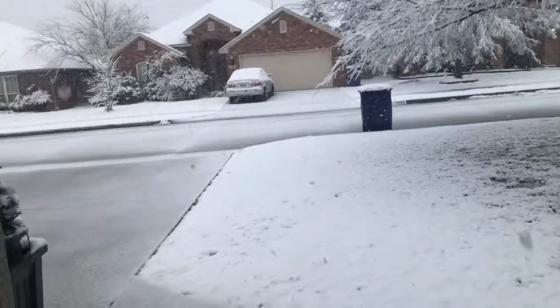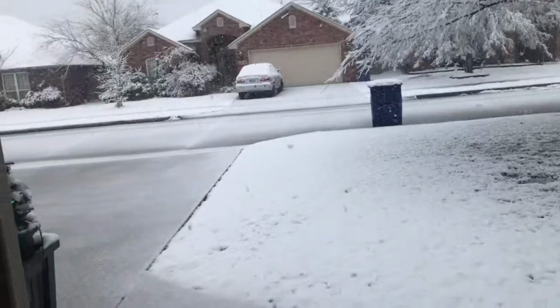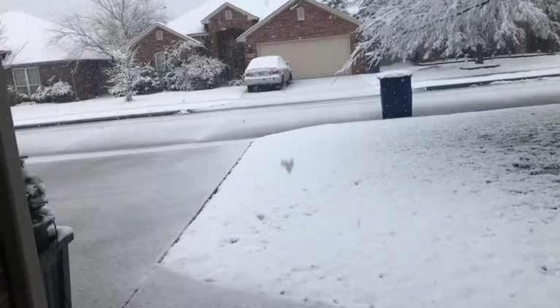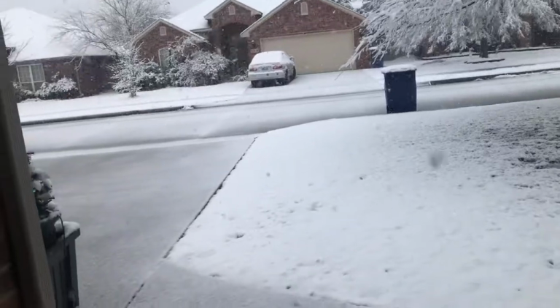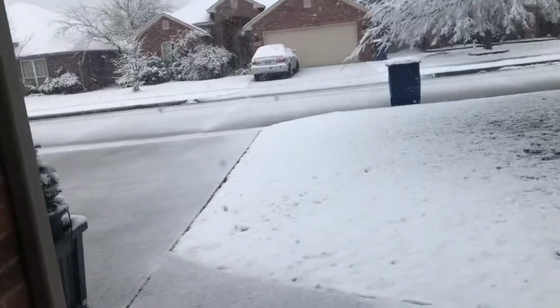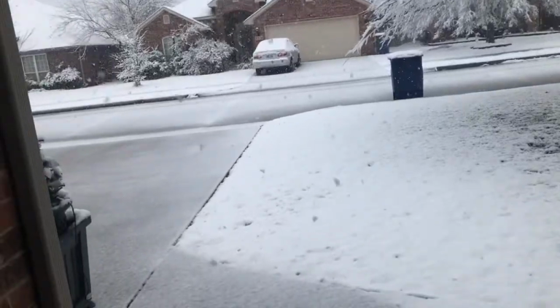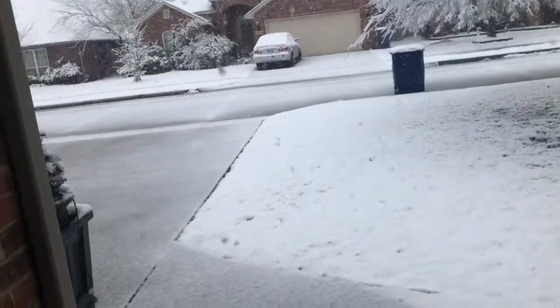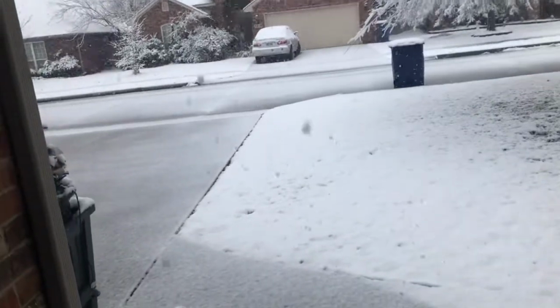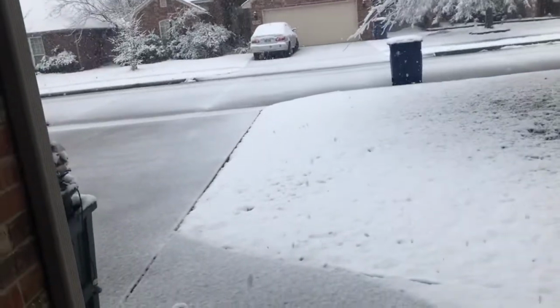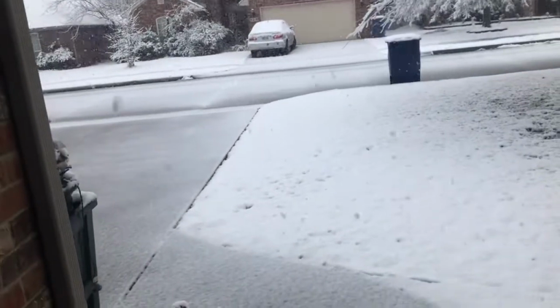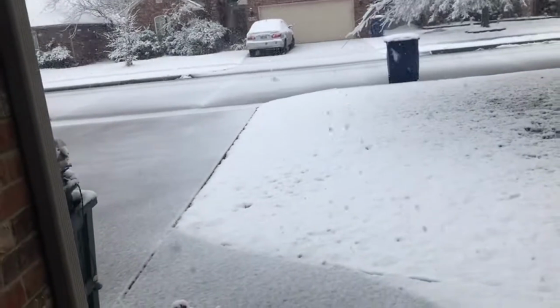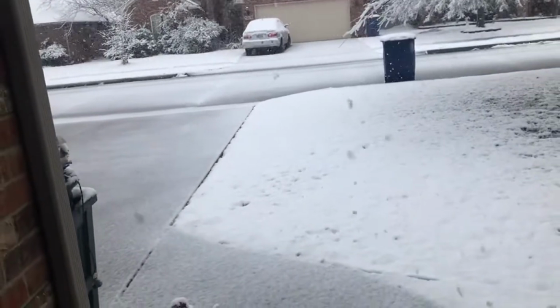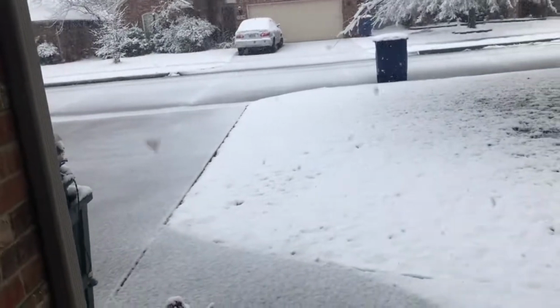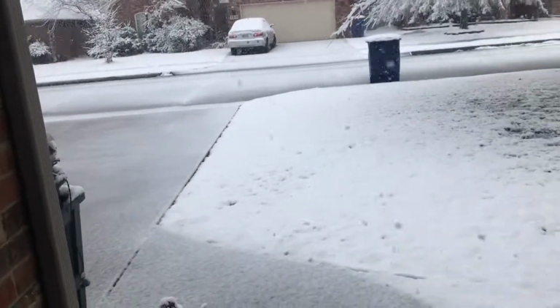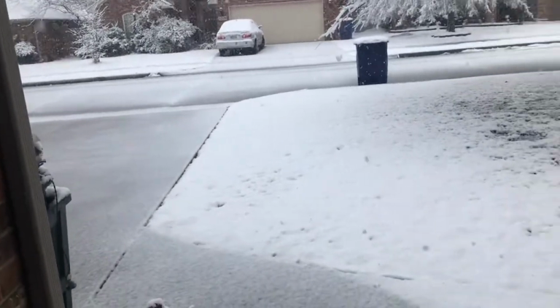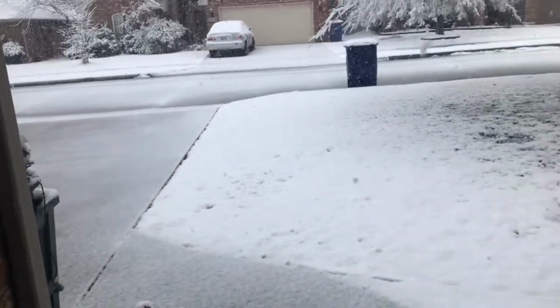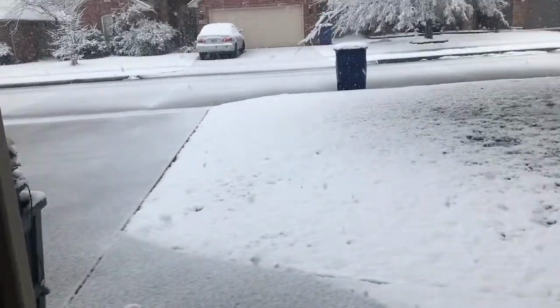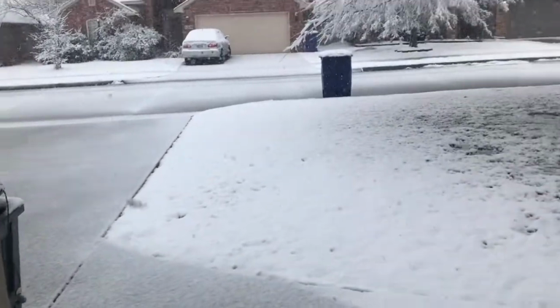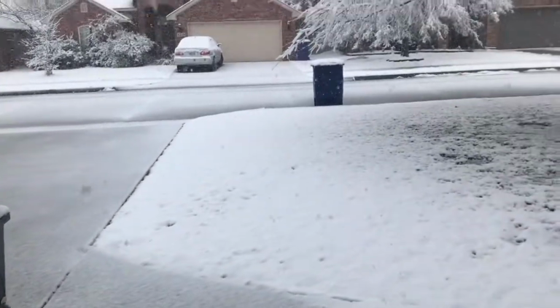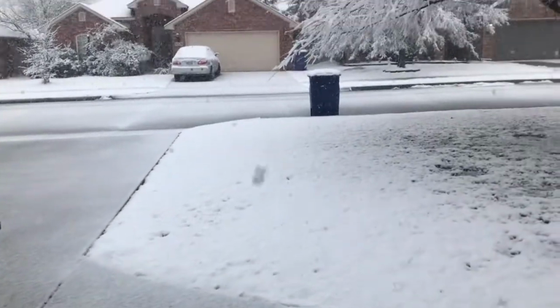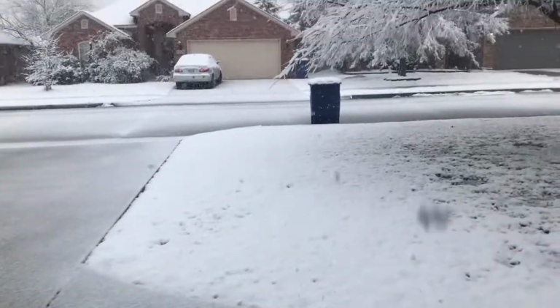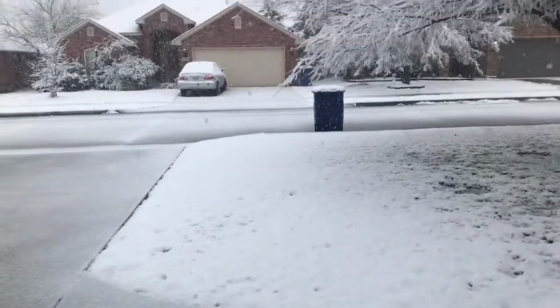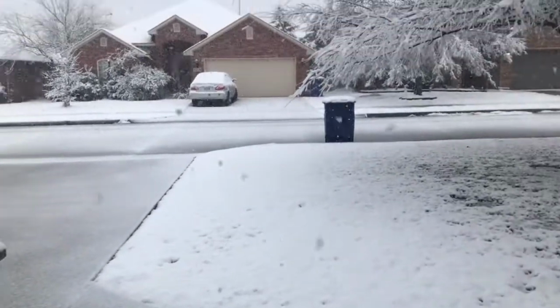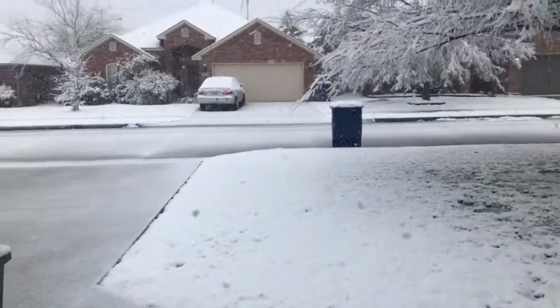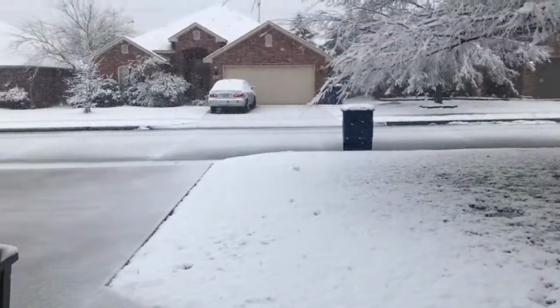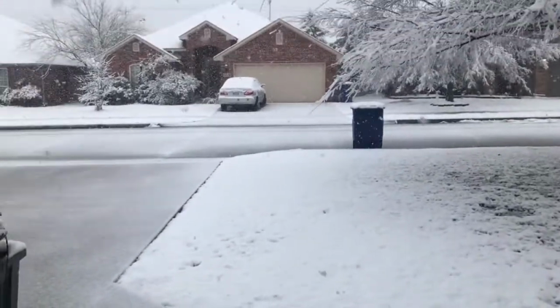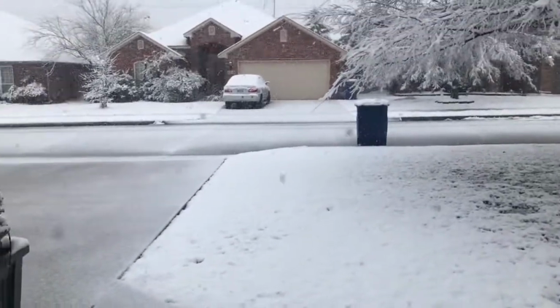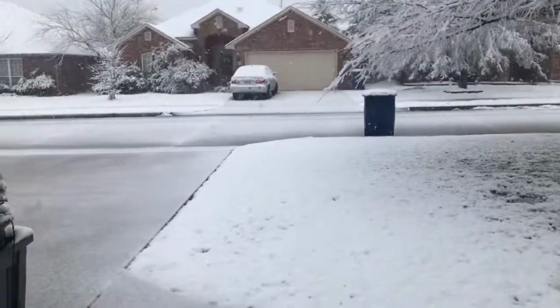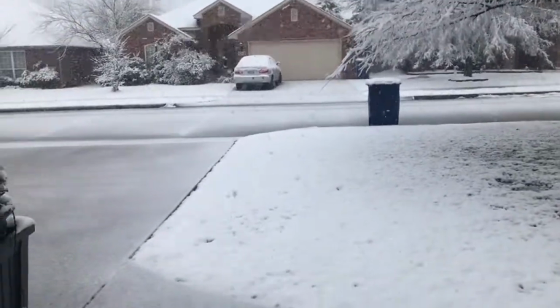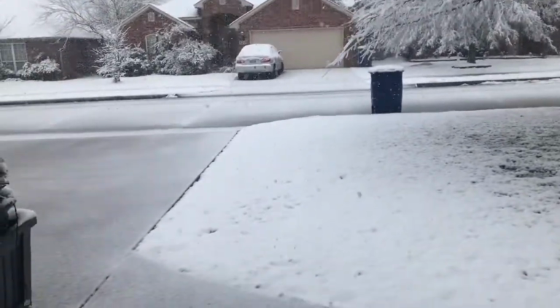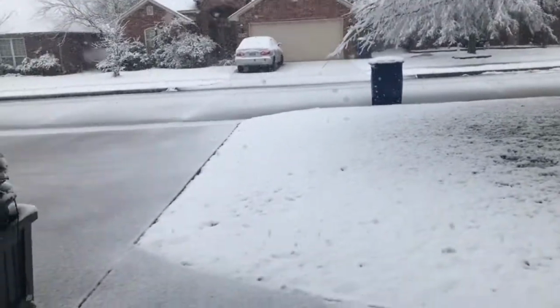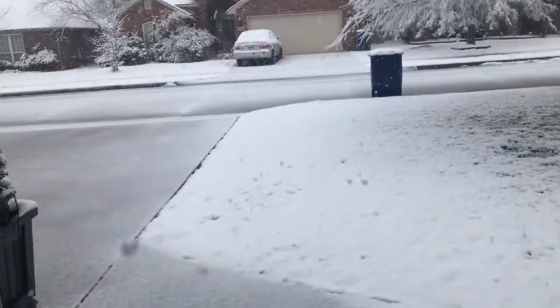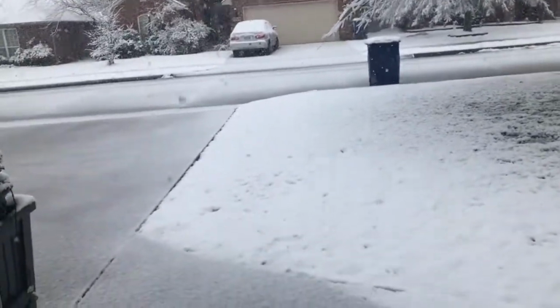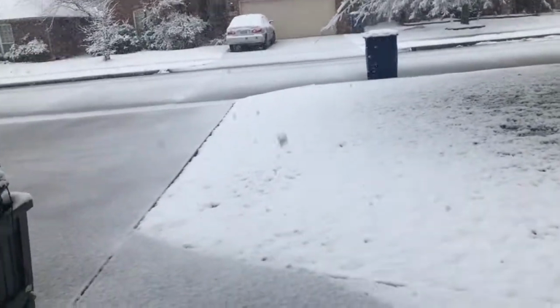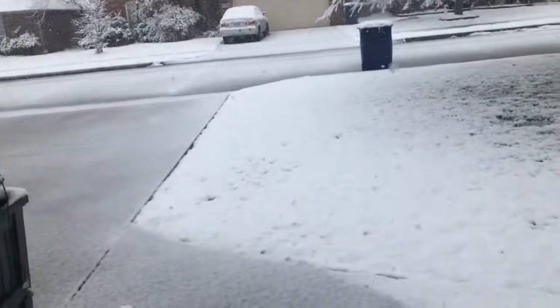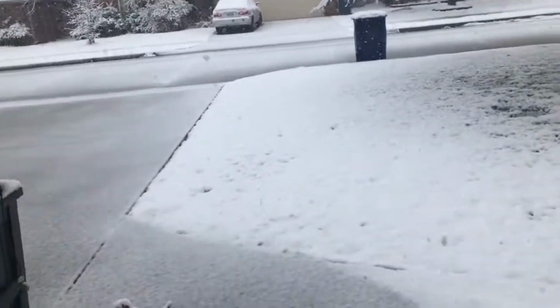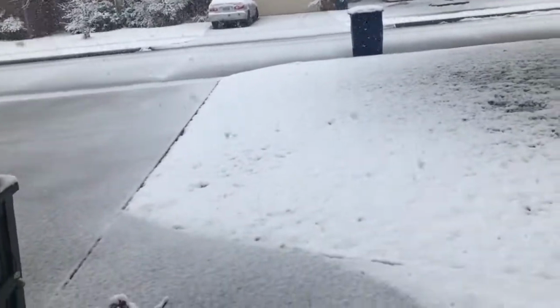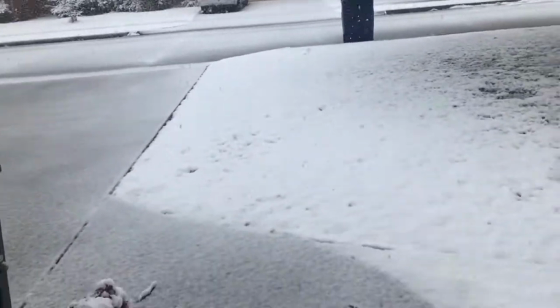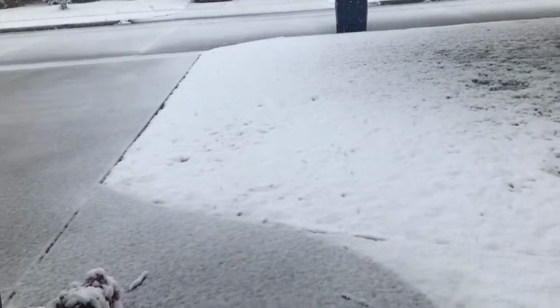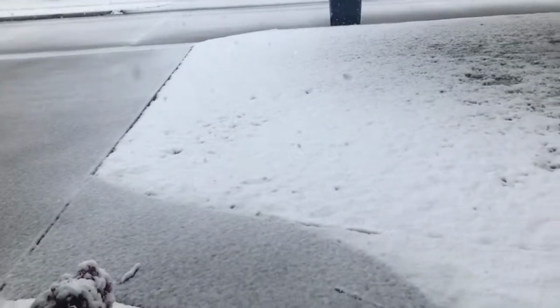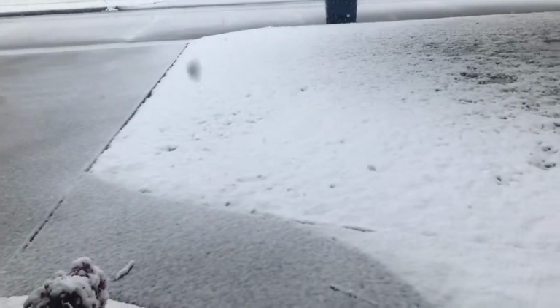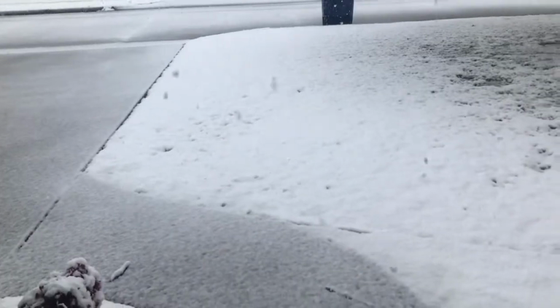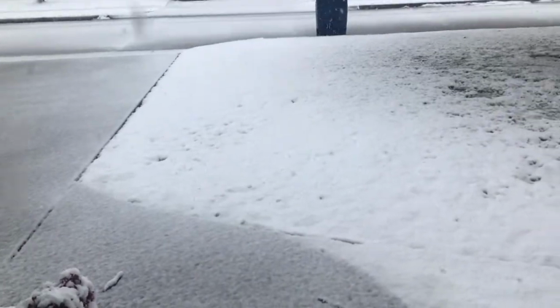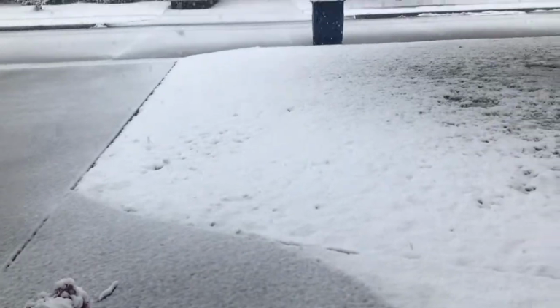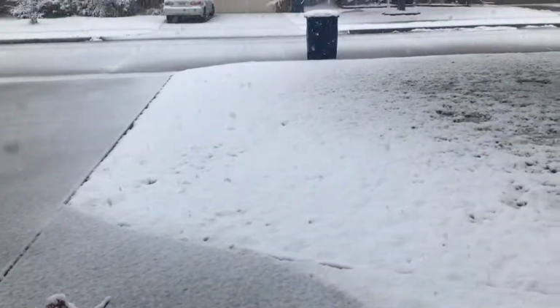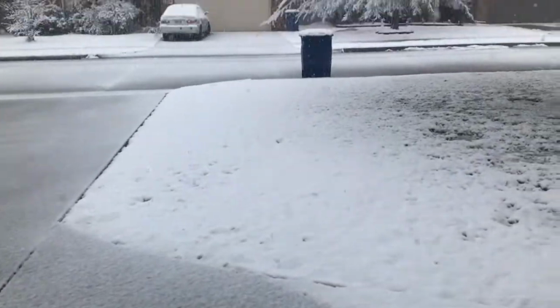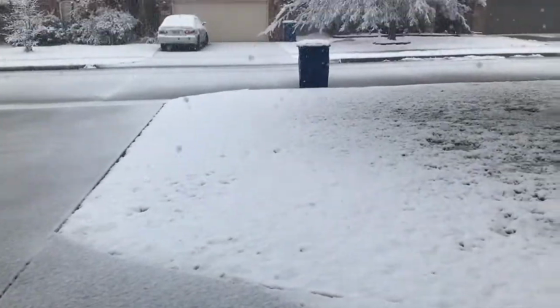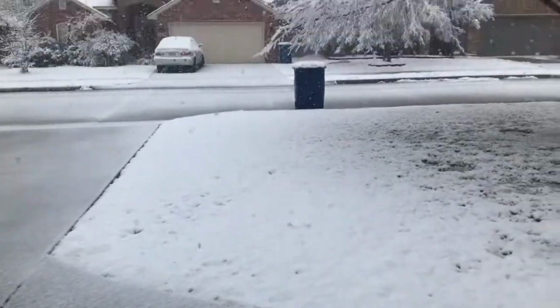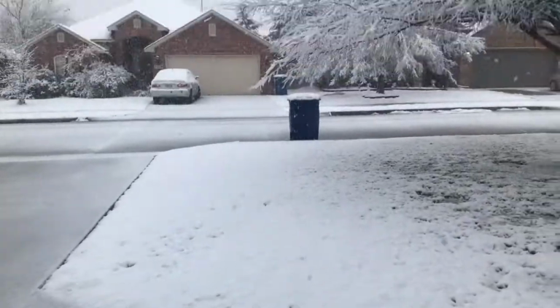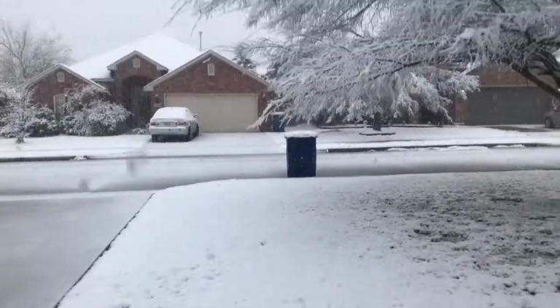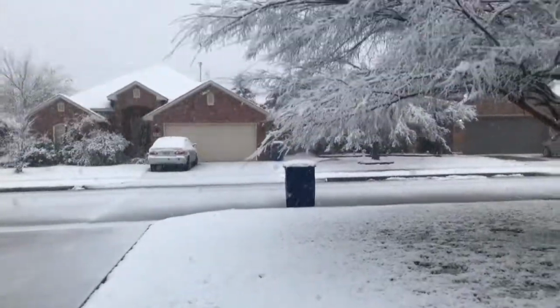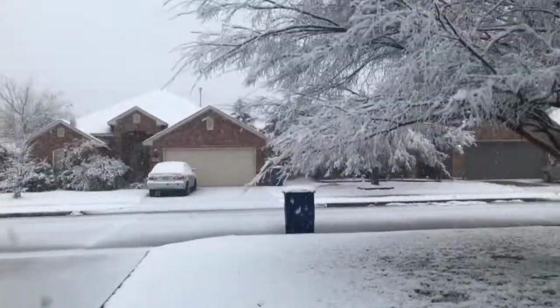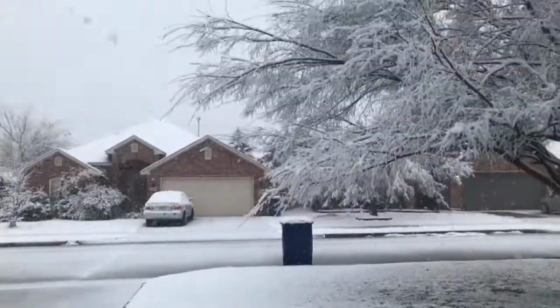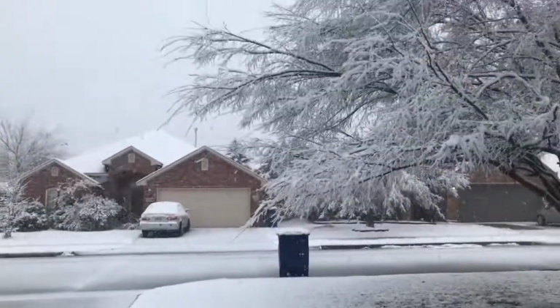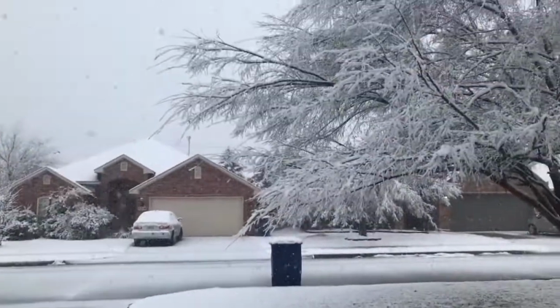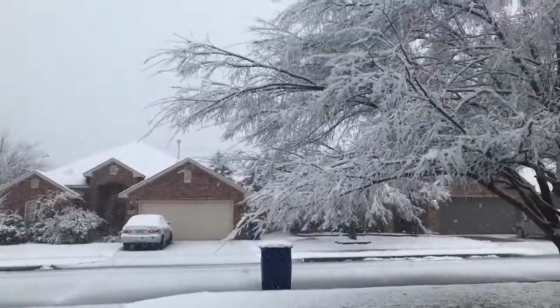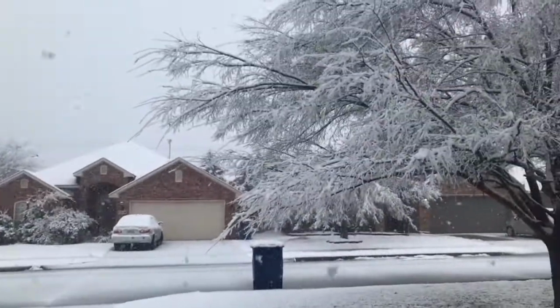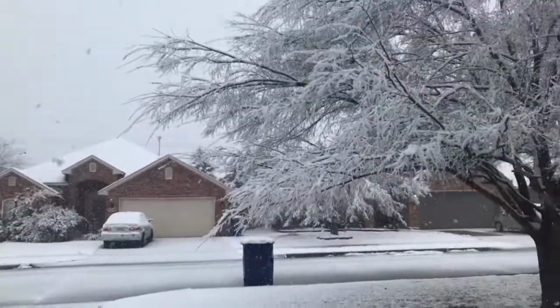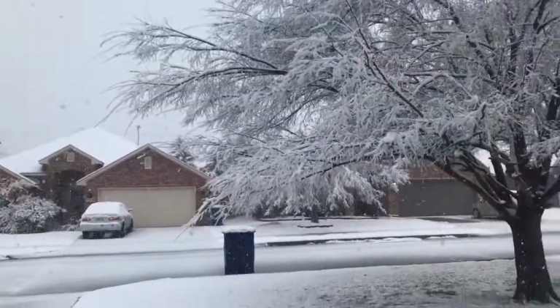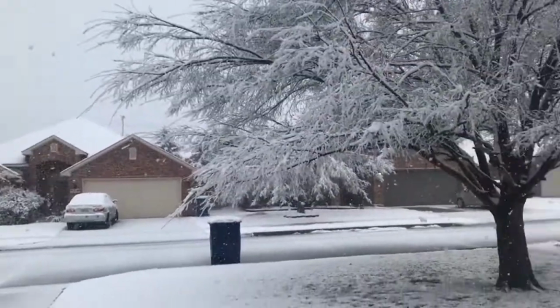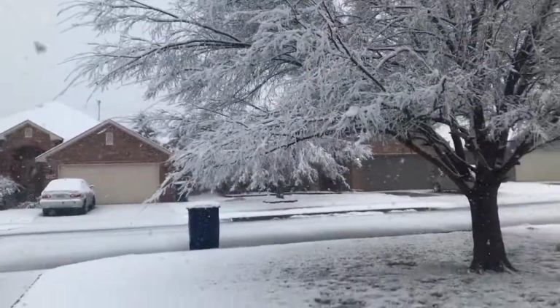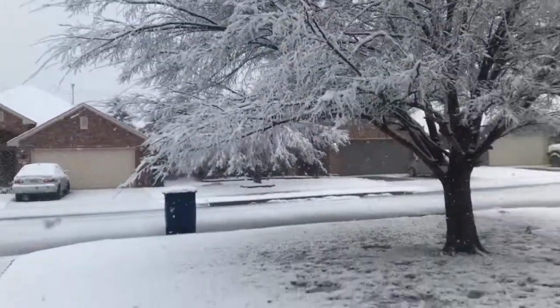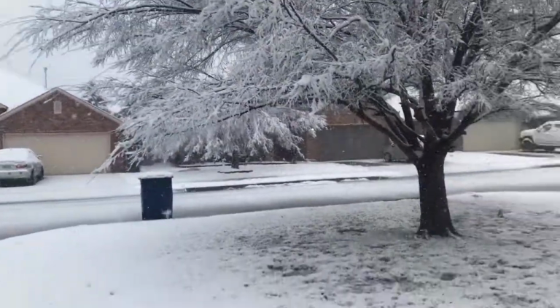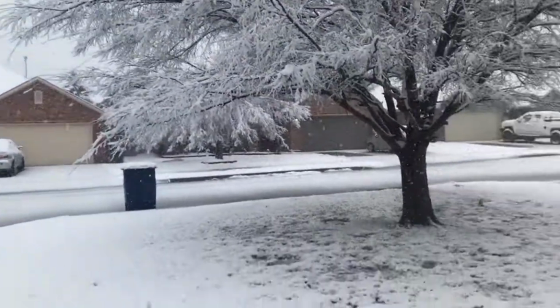Hey guys, it's Kayden Weather here. This is what the Oklahoma snowstorm looks like. I just made a live stream, but this is what it looks like outside my house right now.